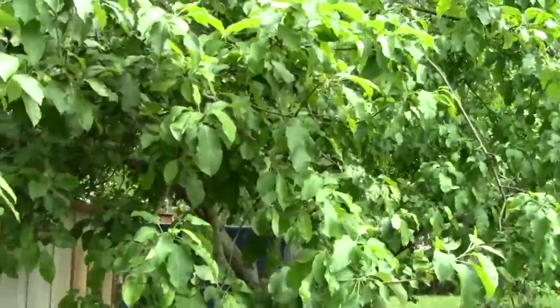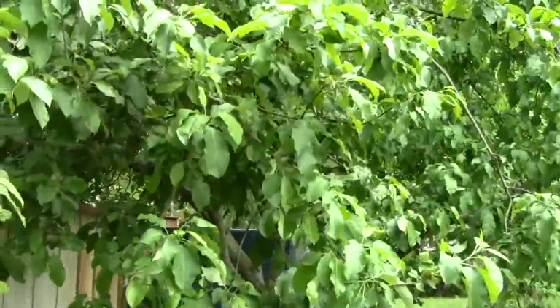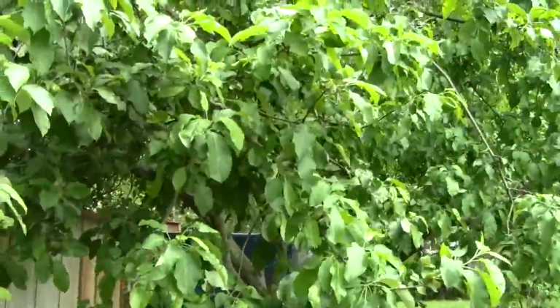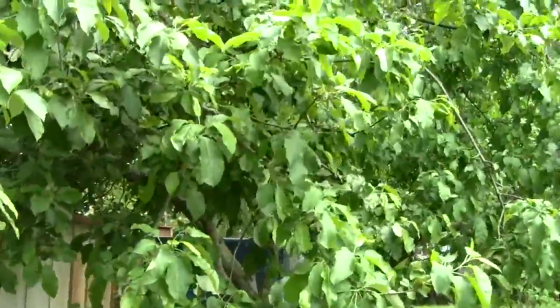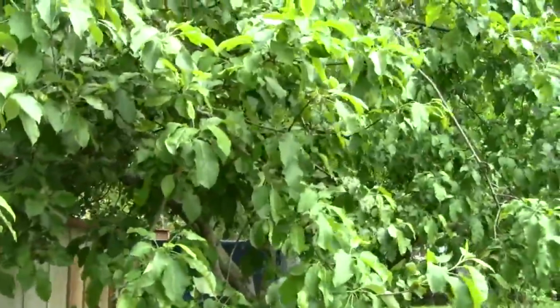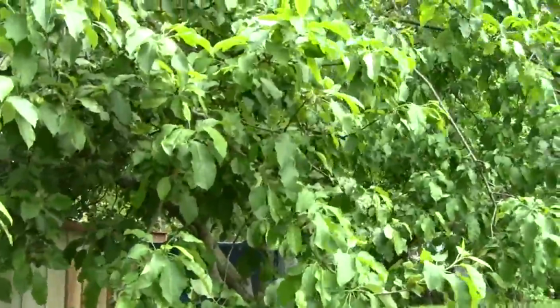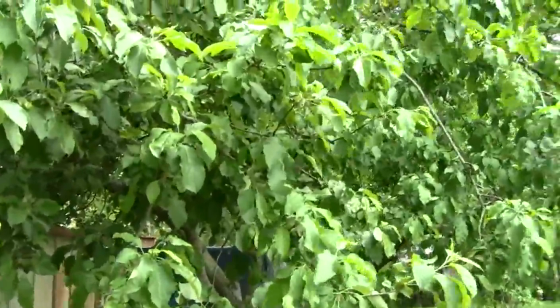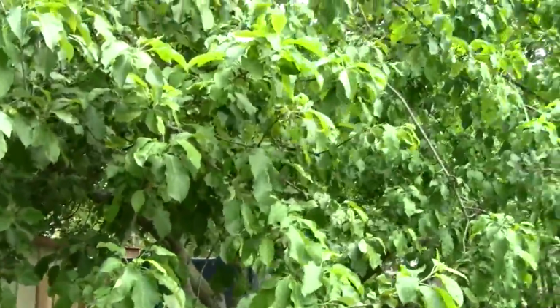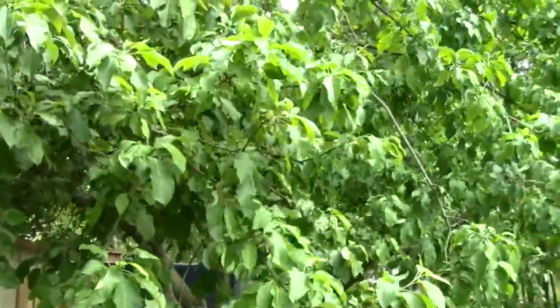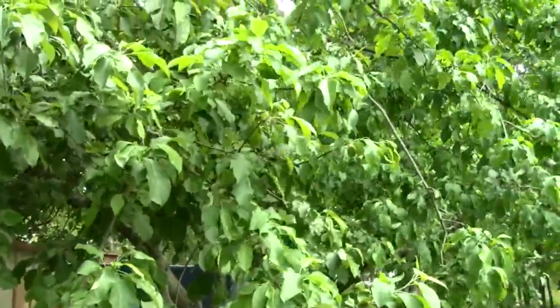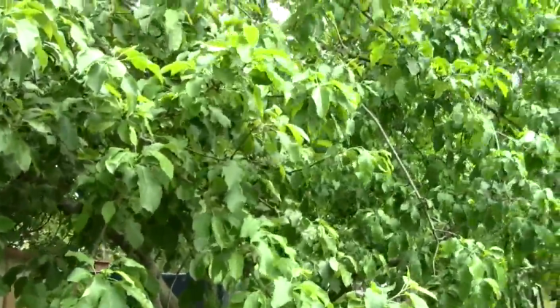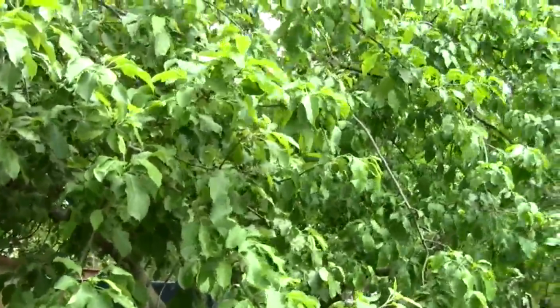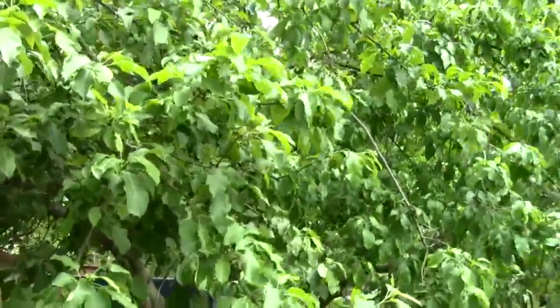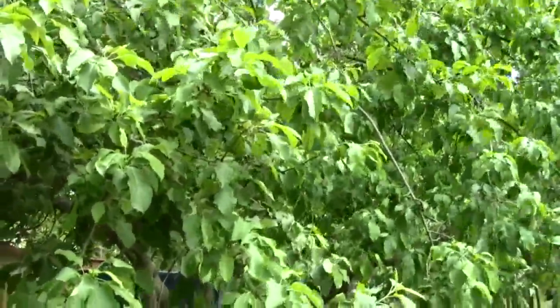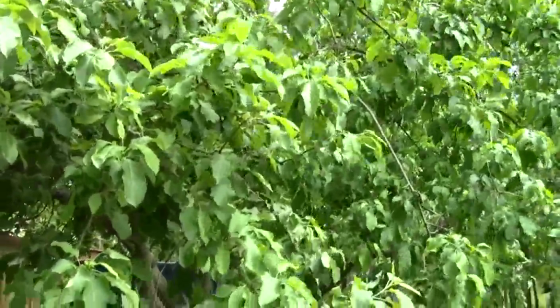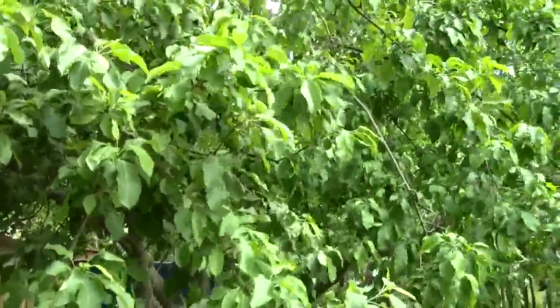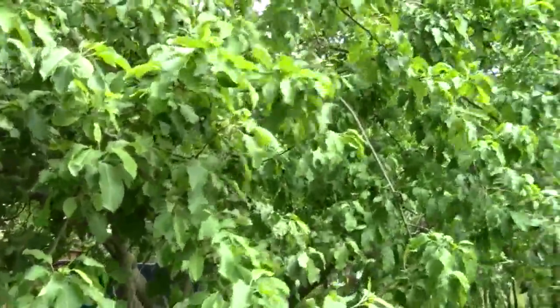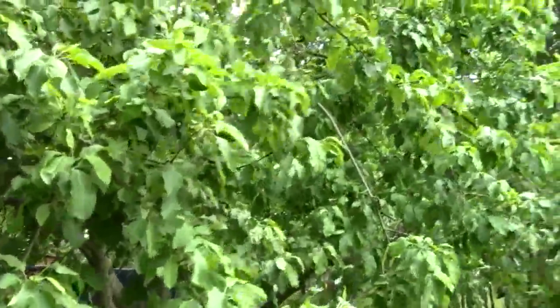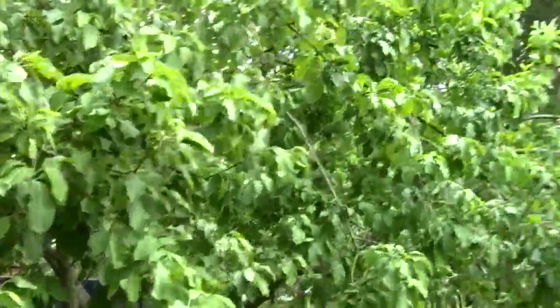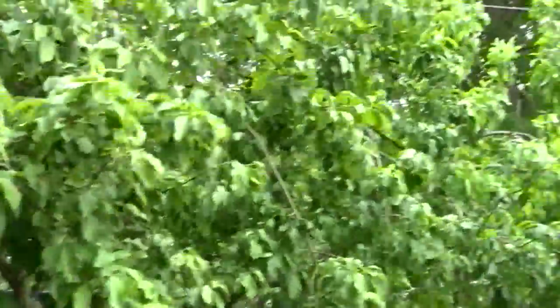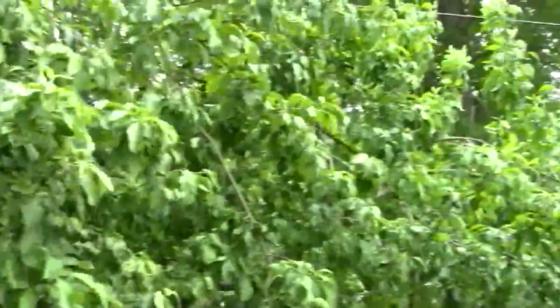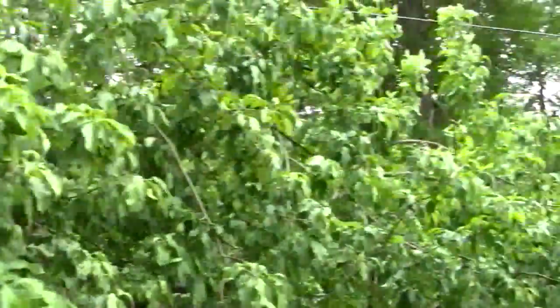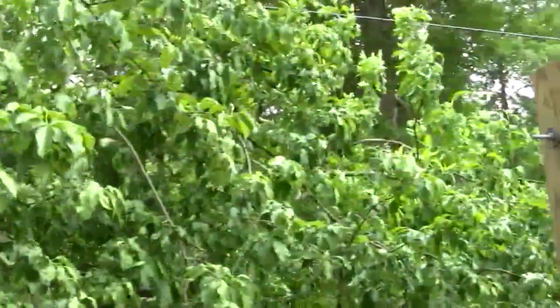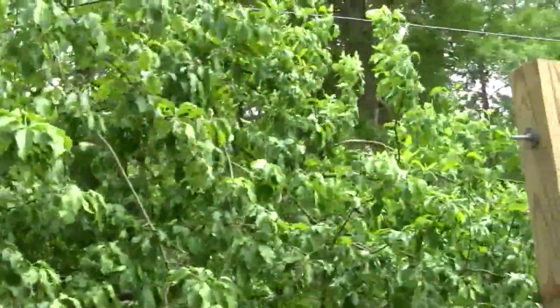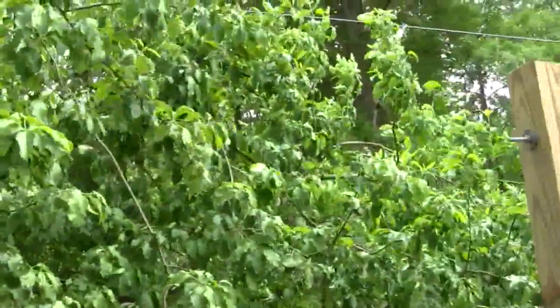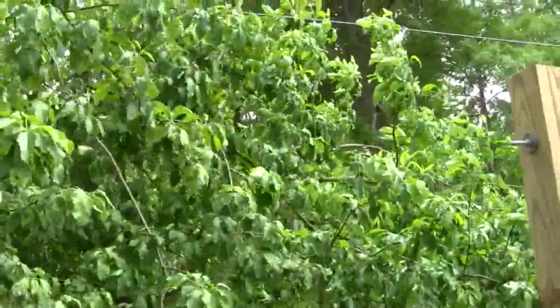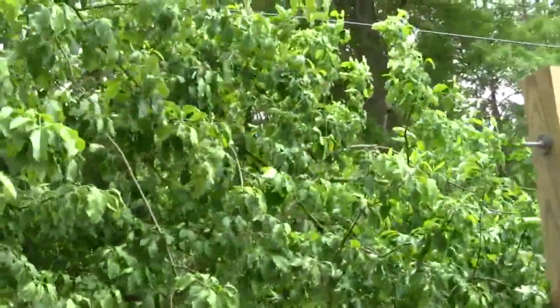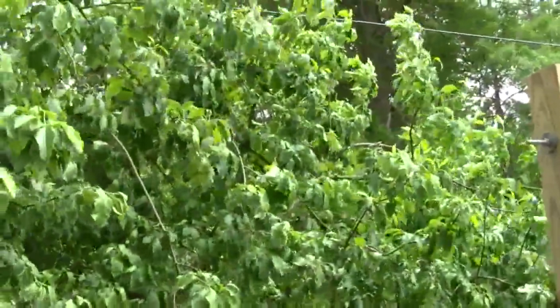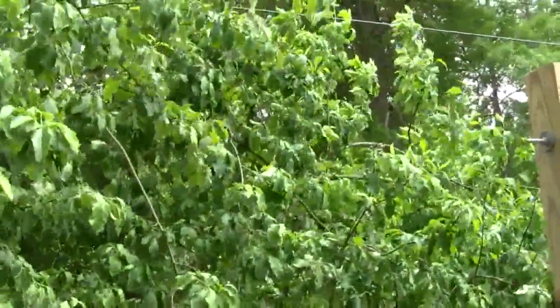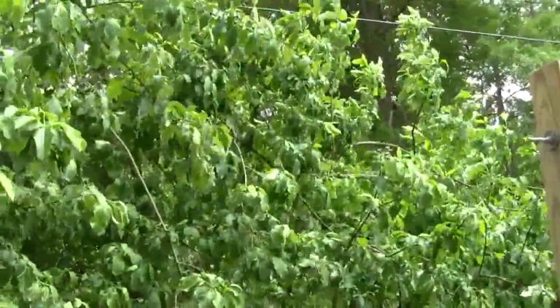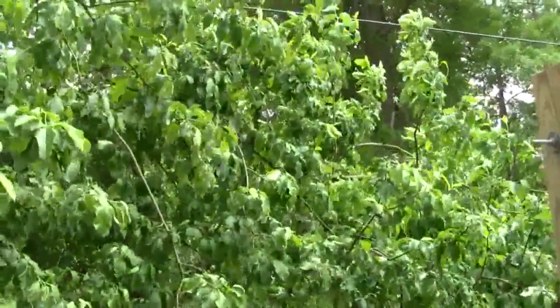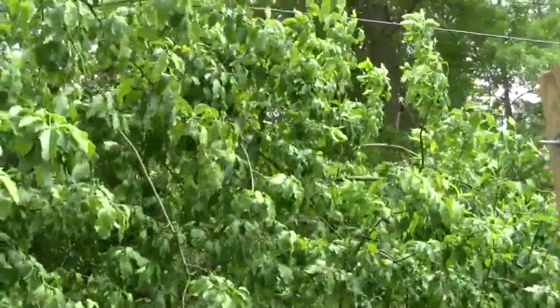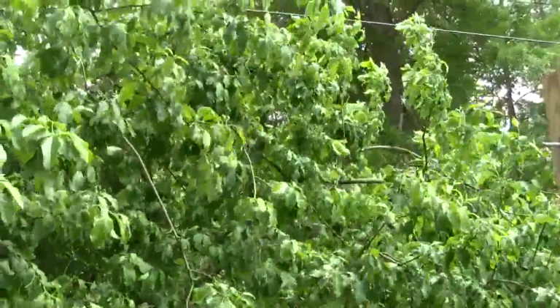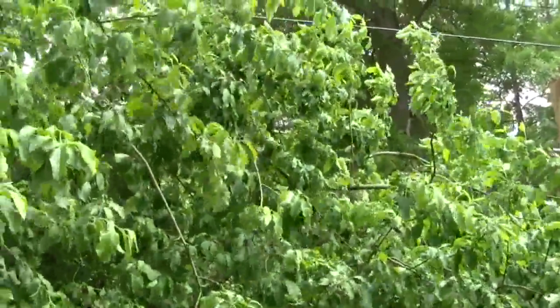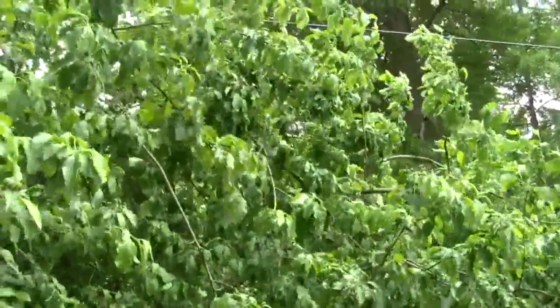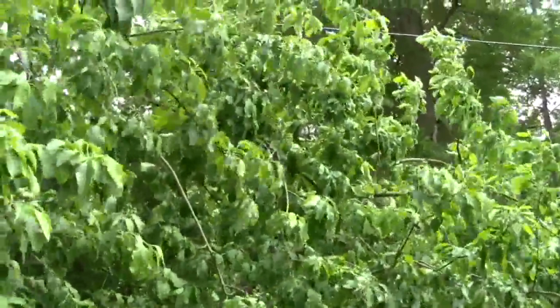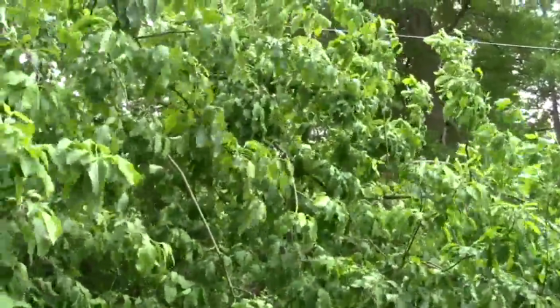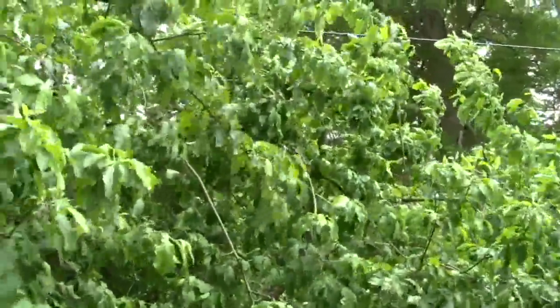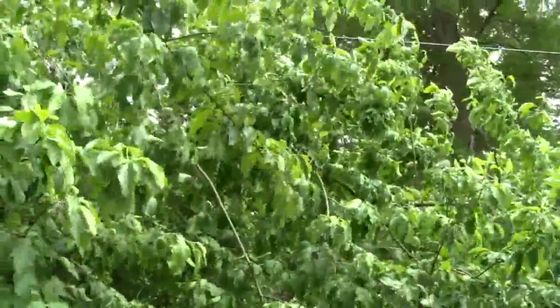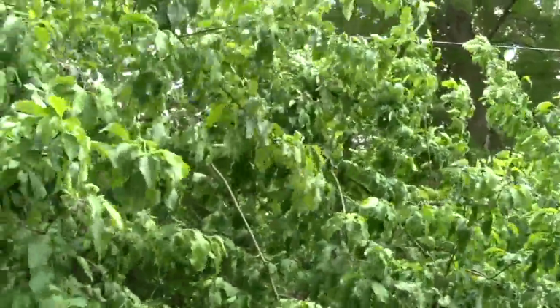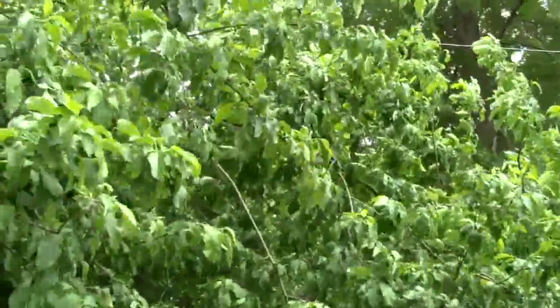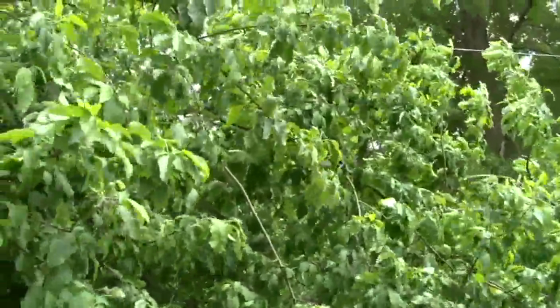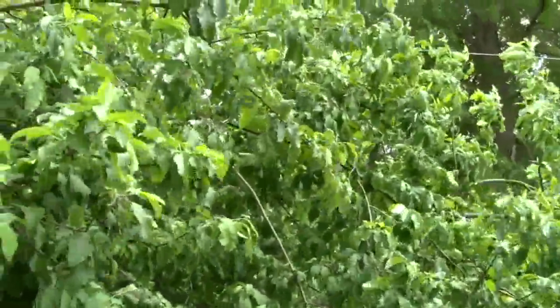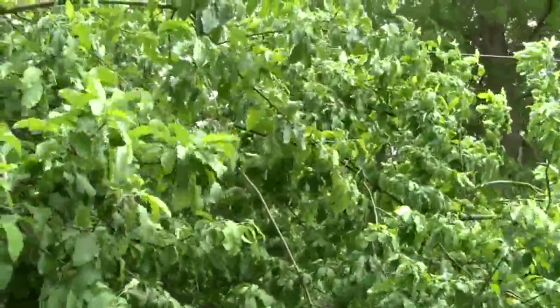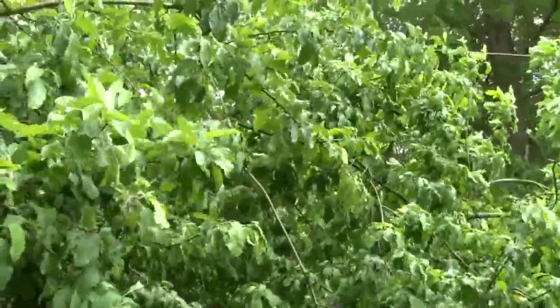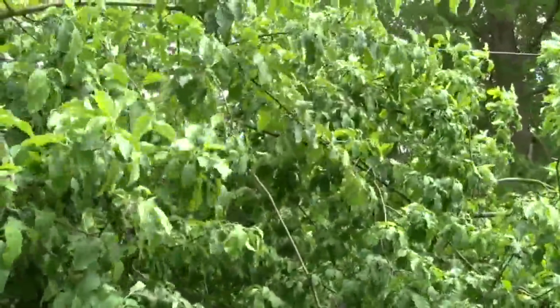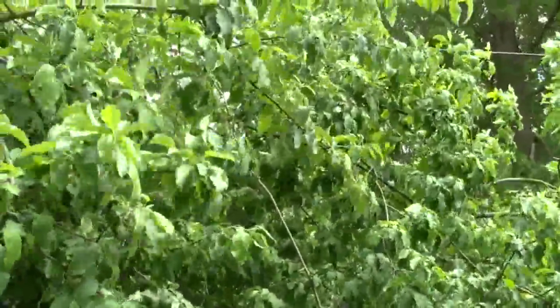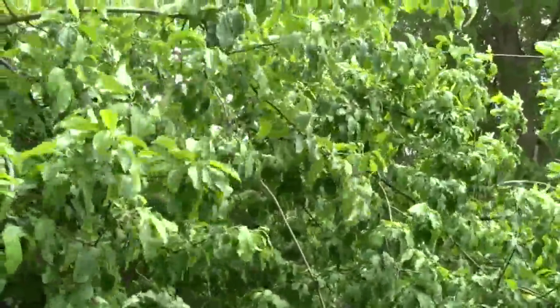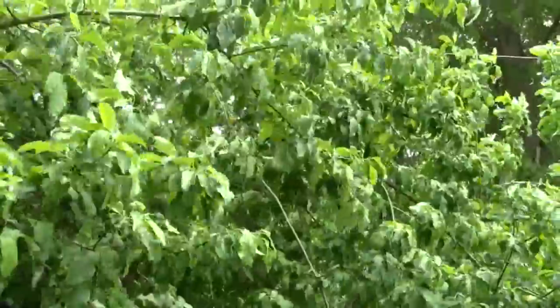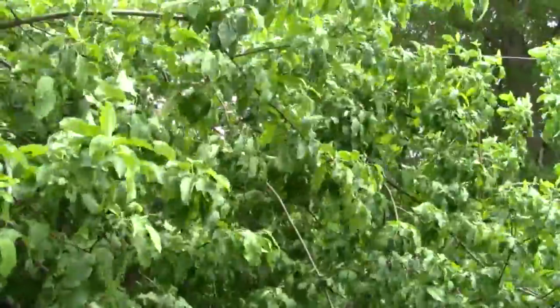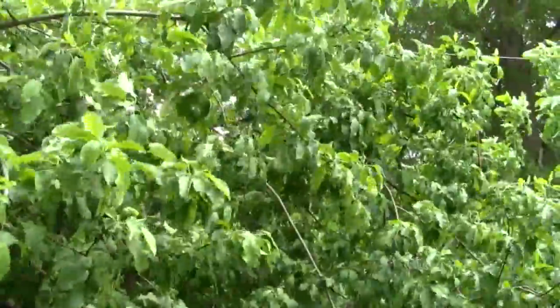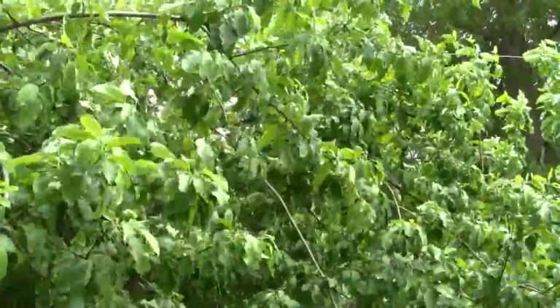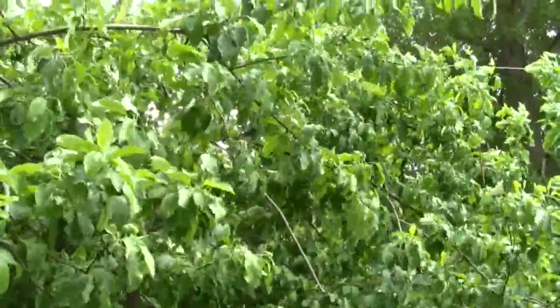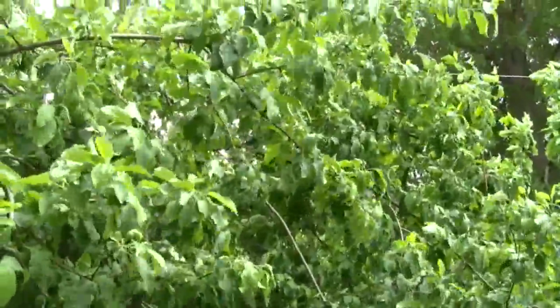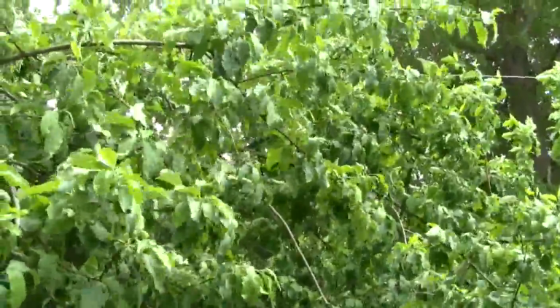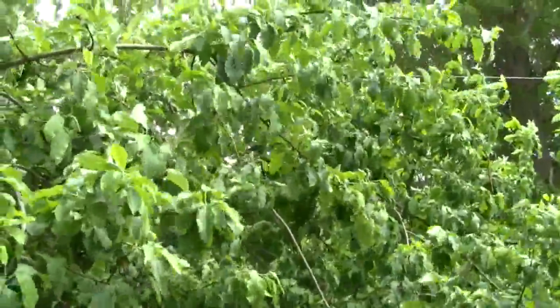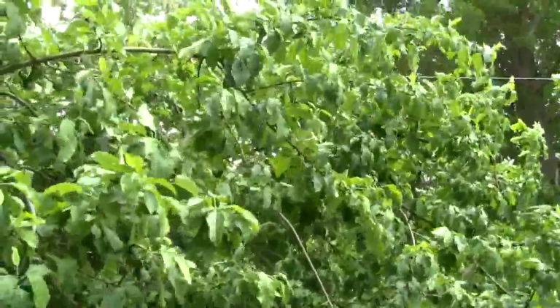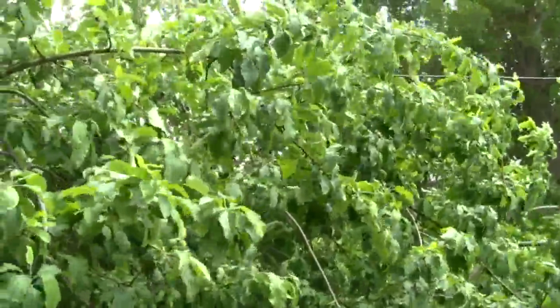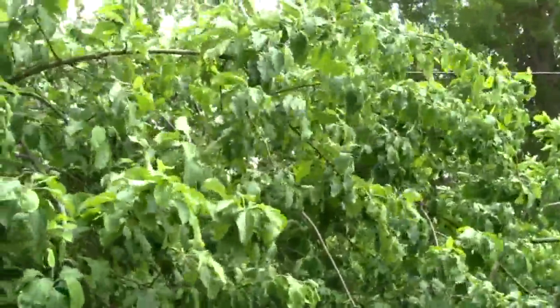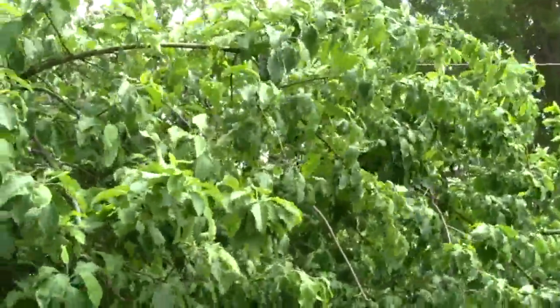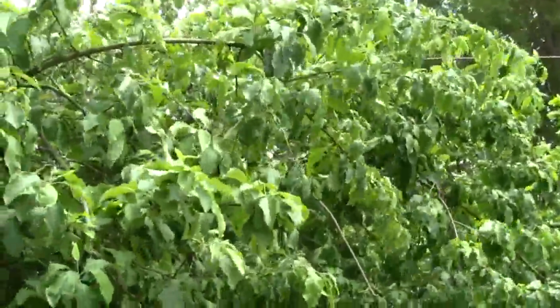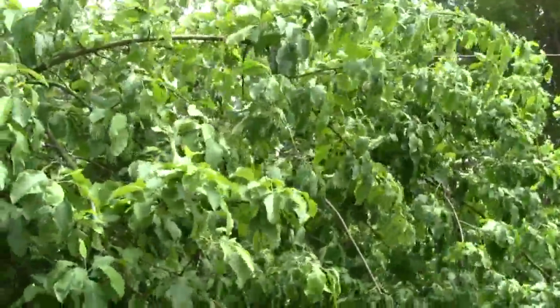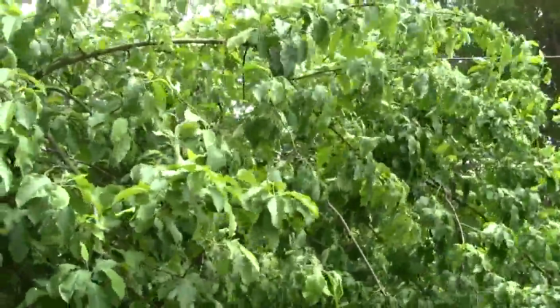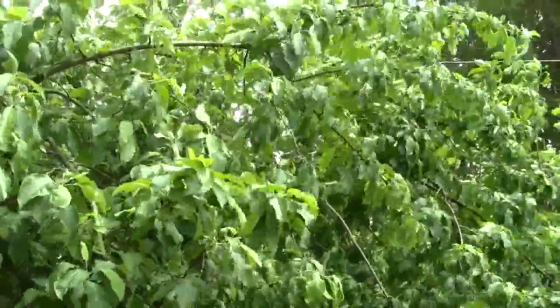This tree is carrying way too many apples. Look at how much the branches are leaning, and it doesn't even have the heavy fruit on it yet.